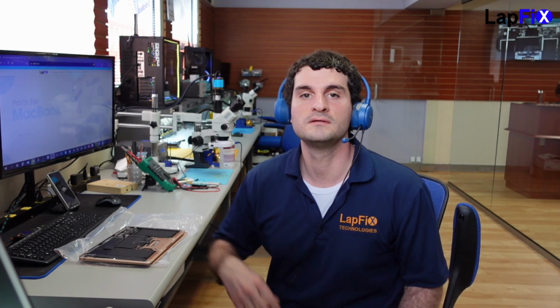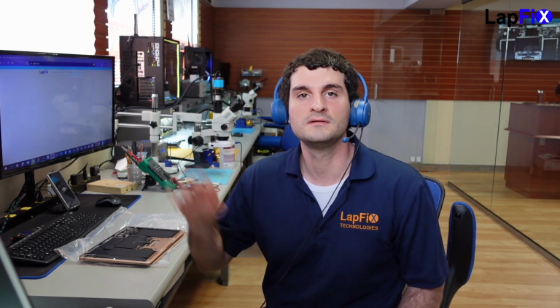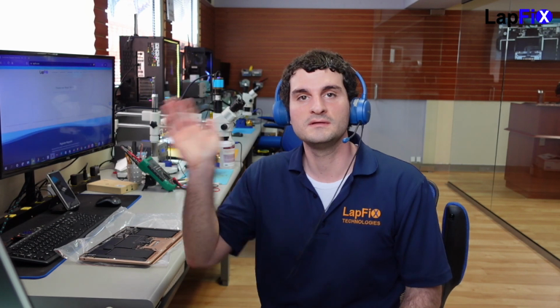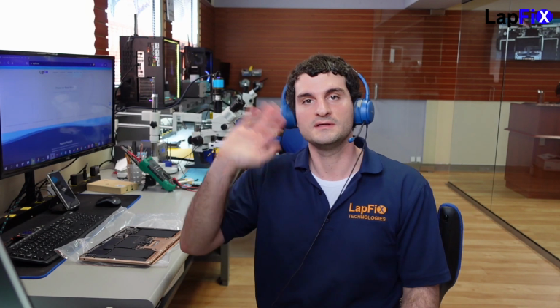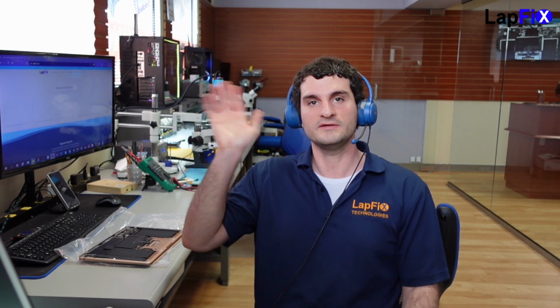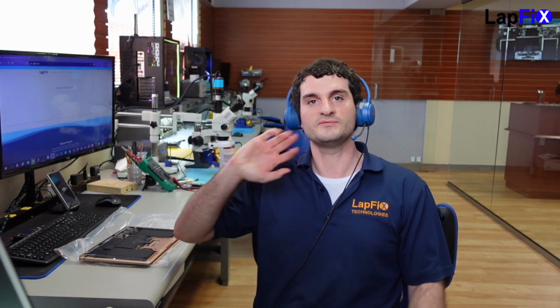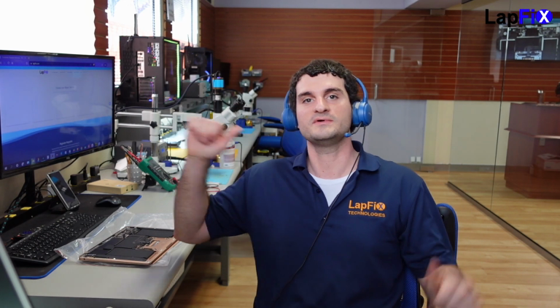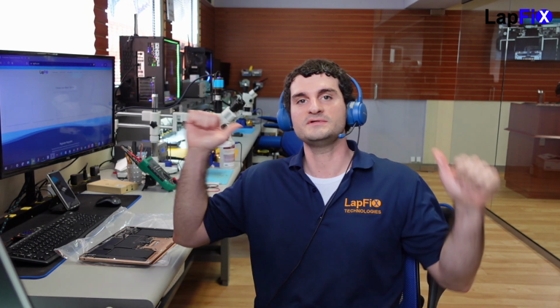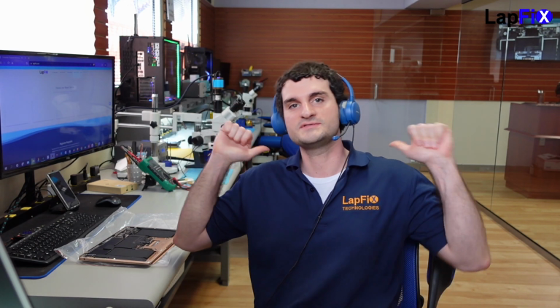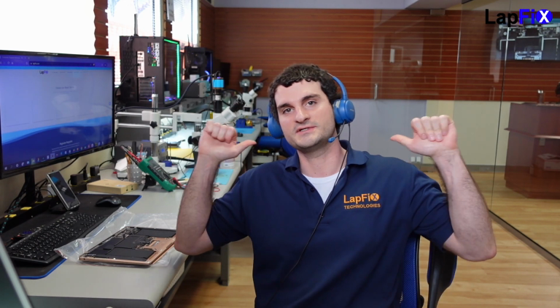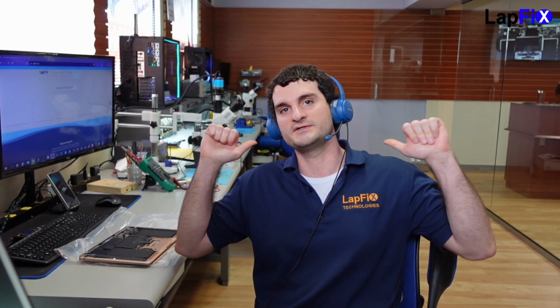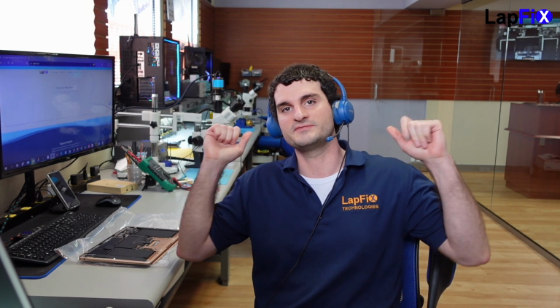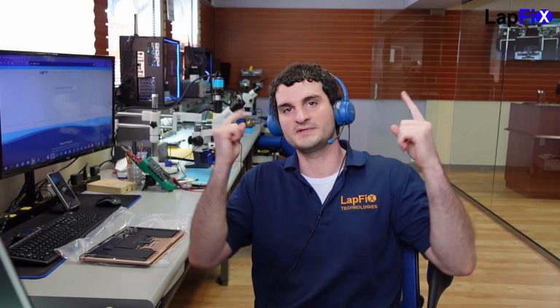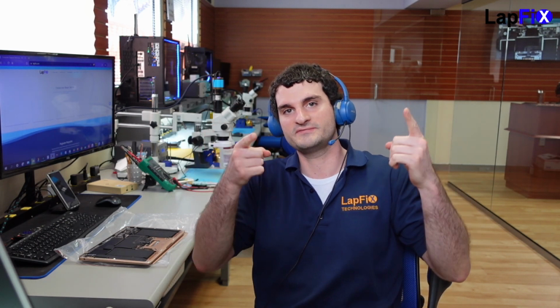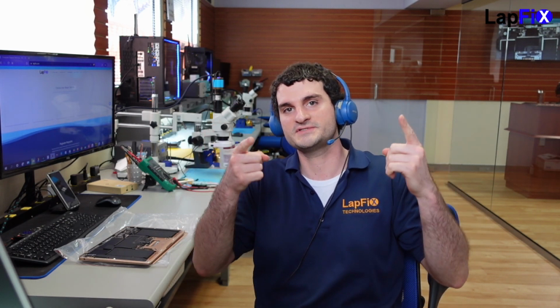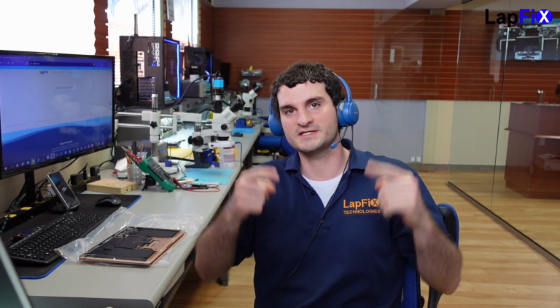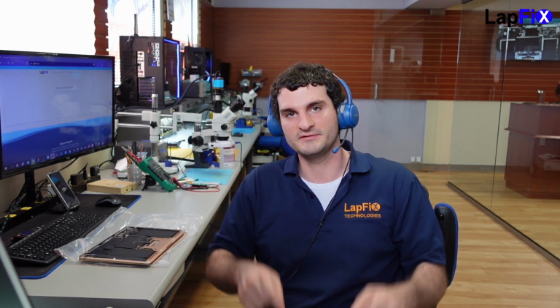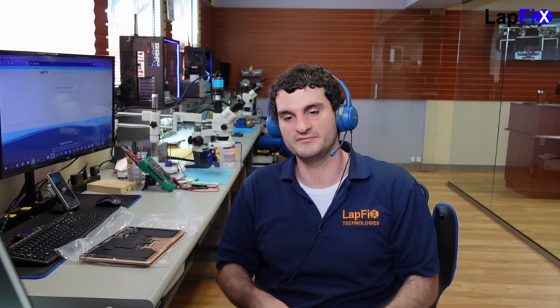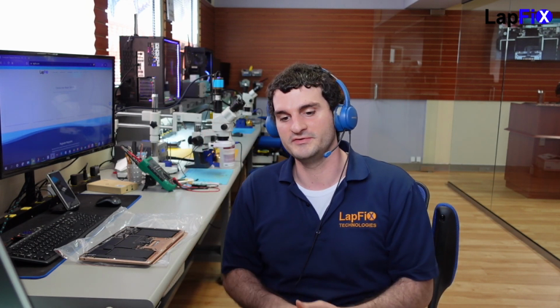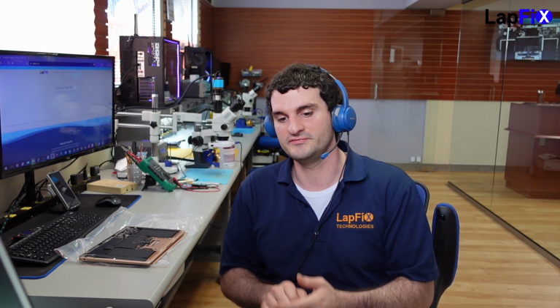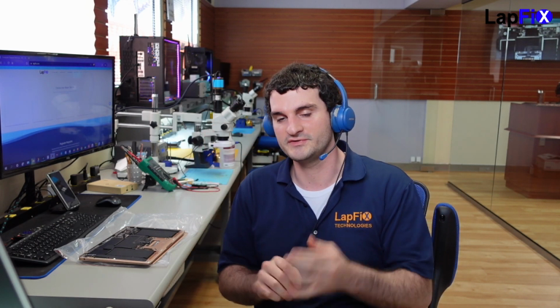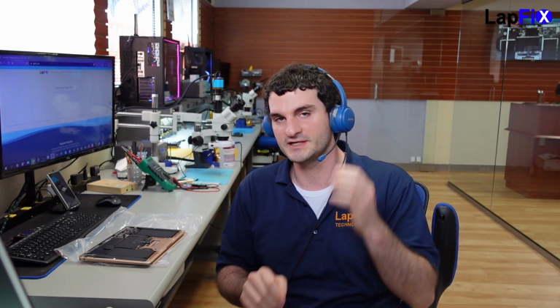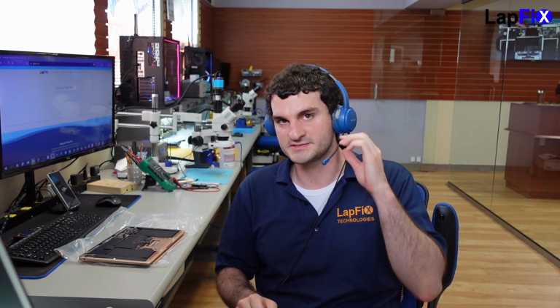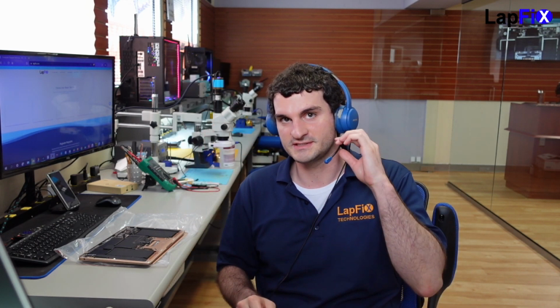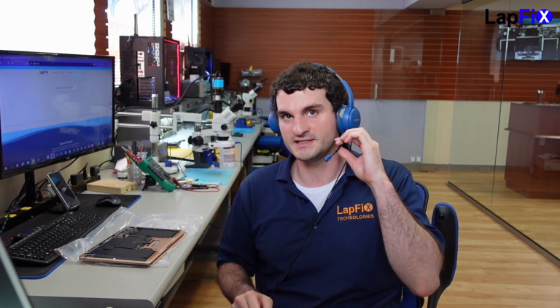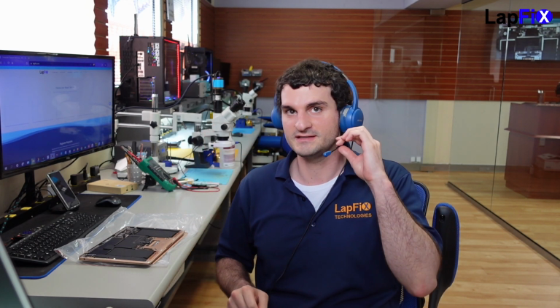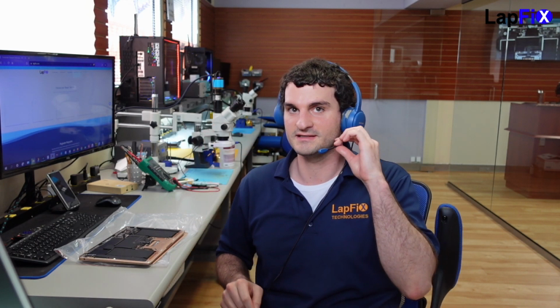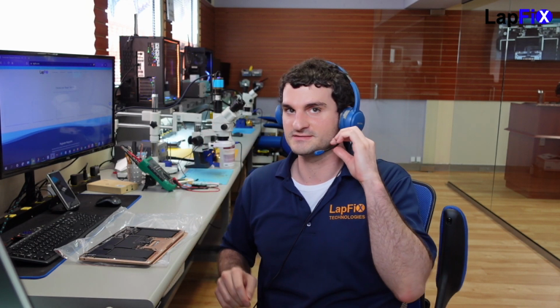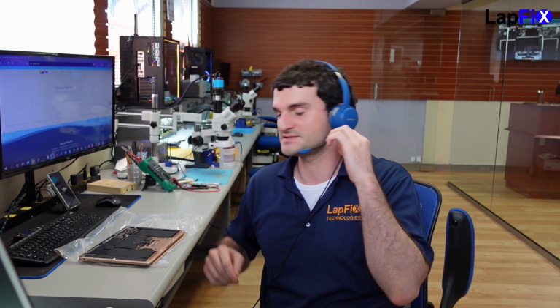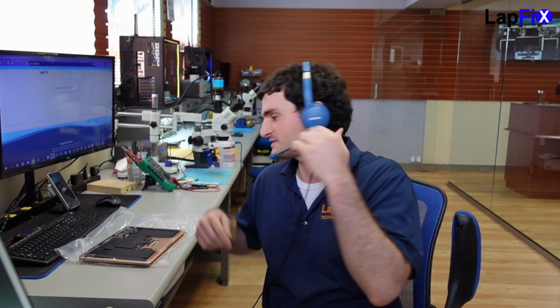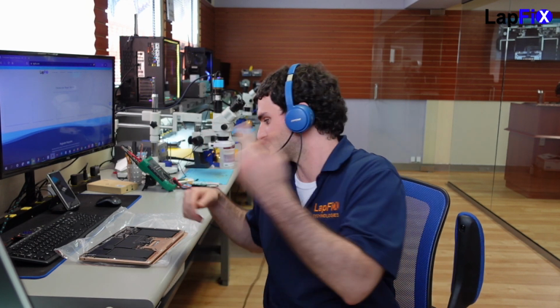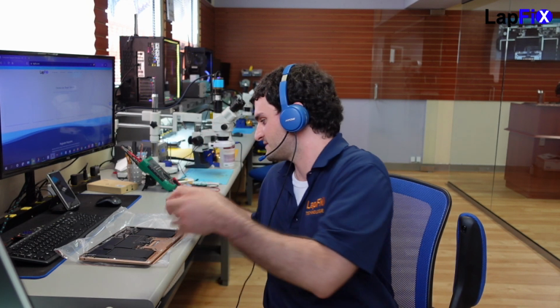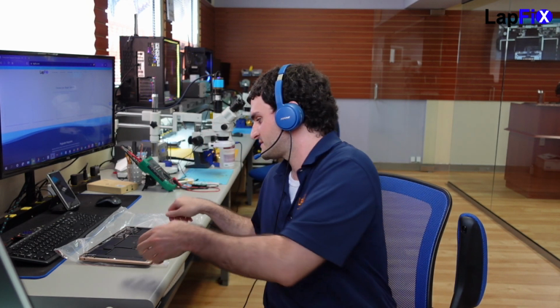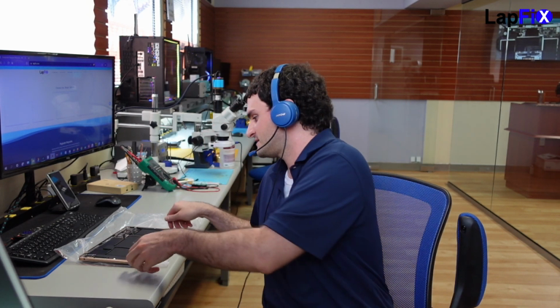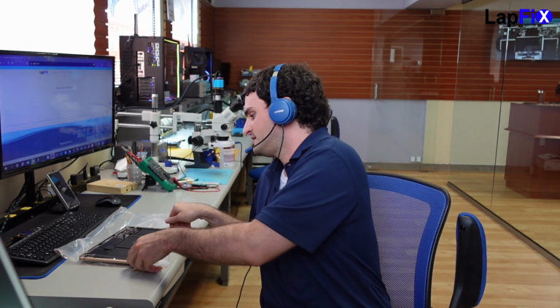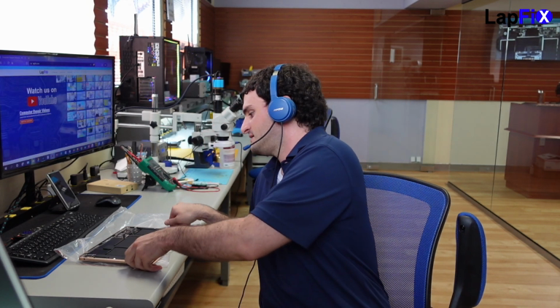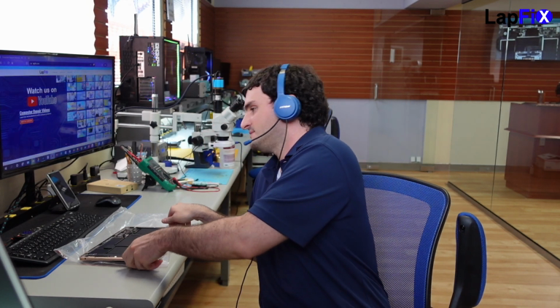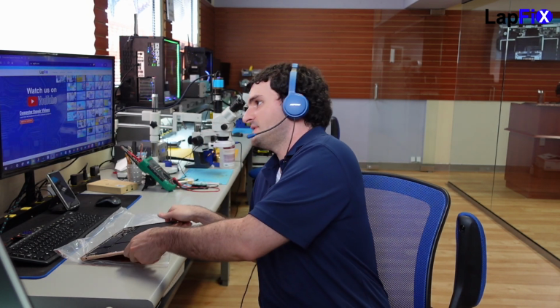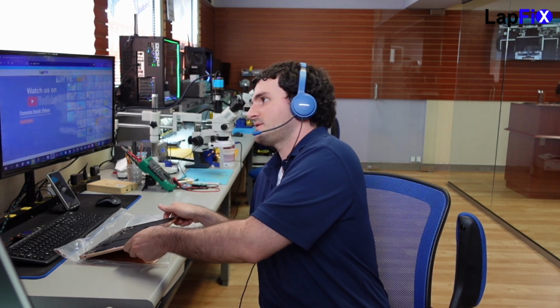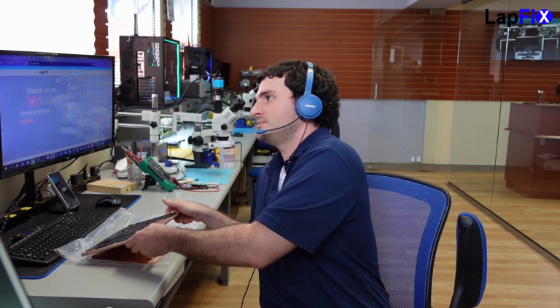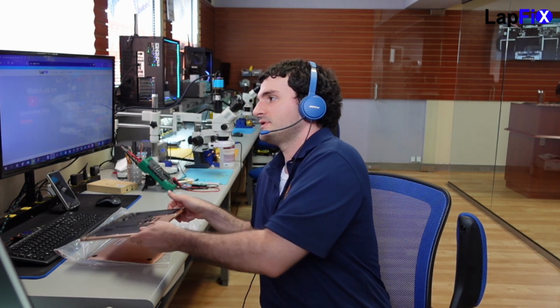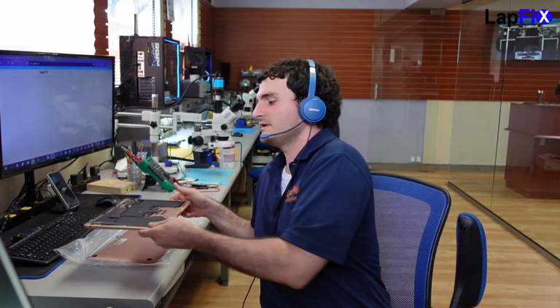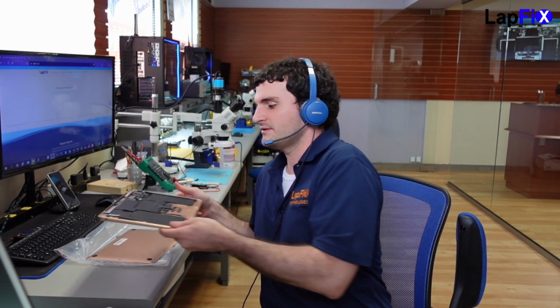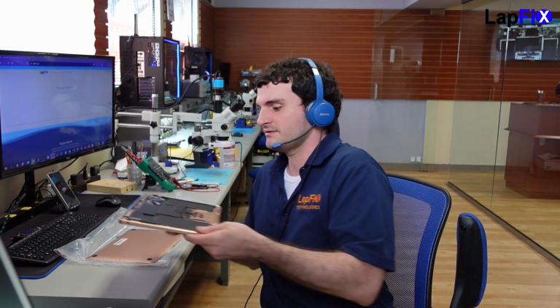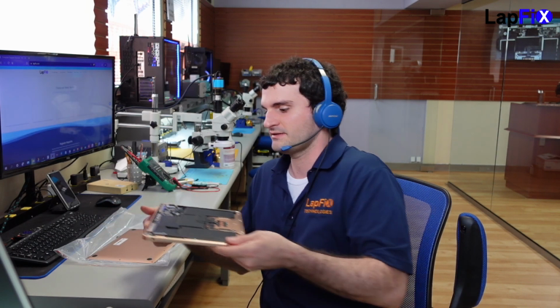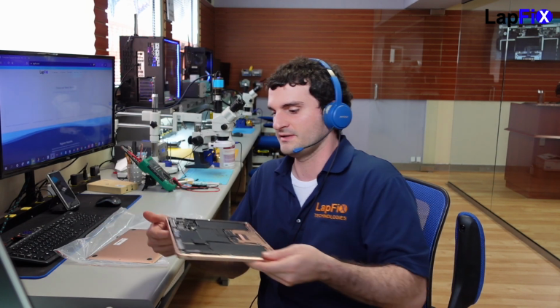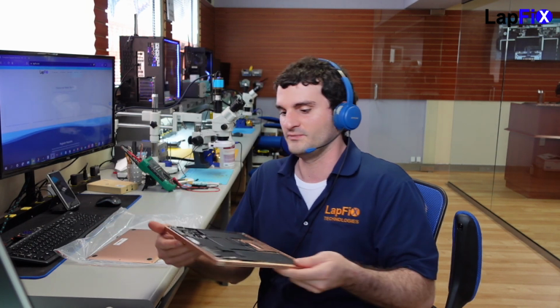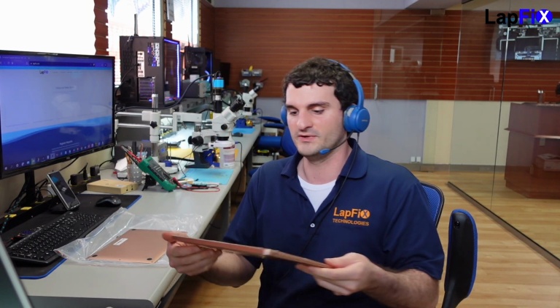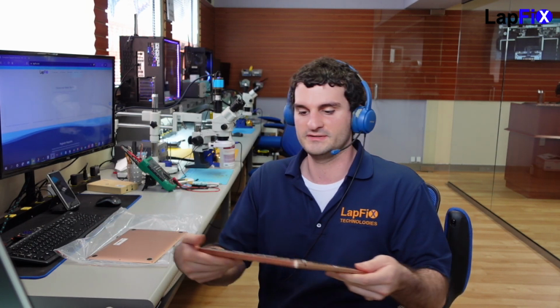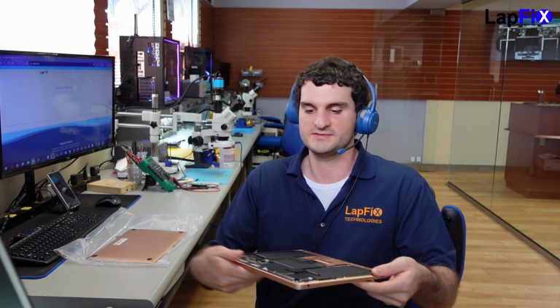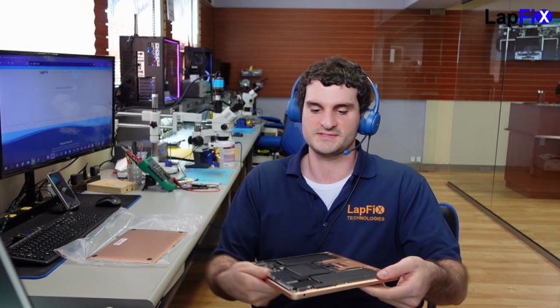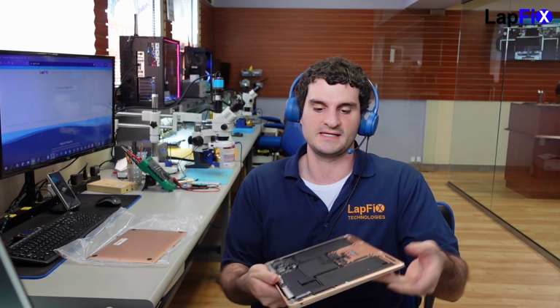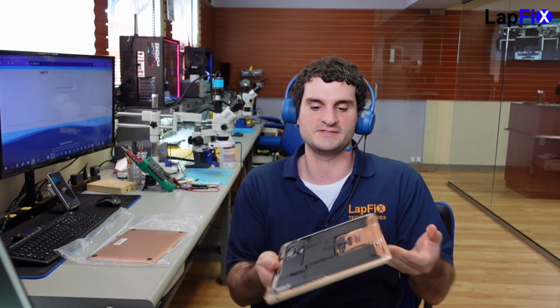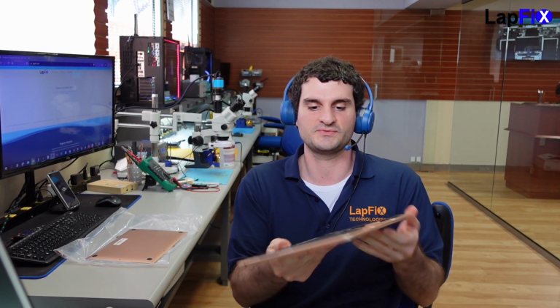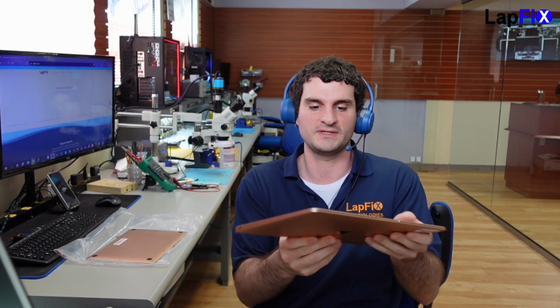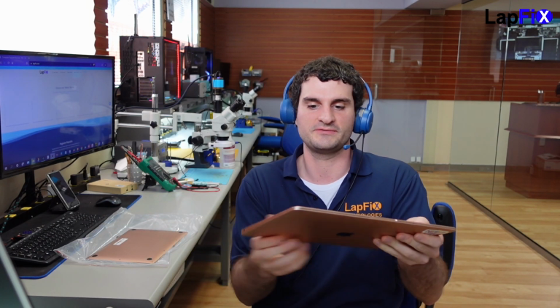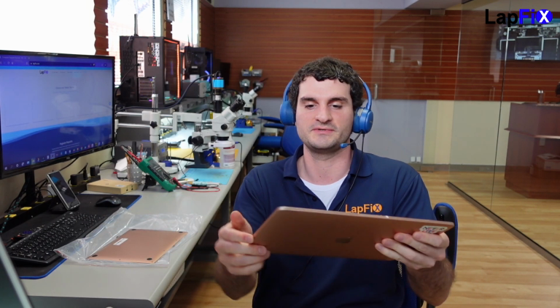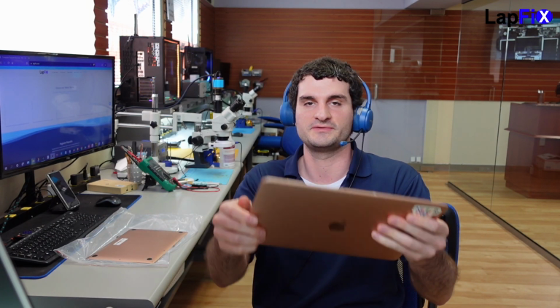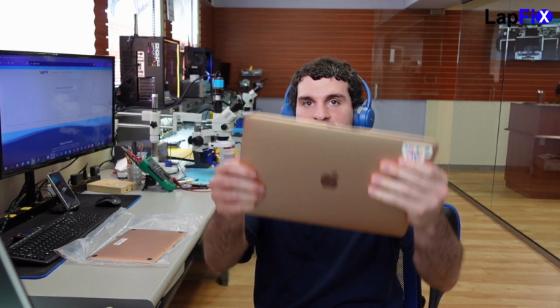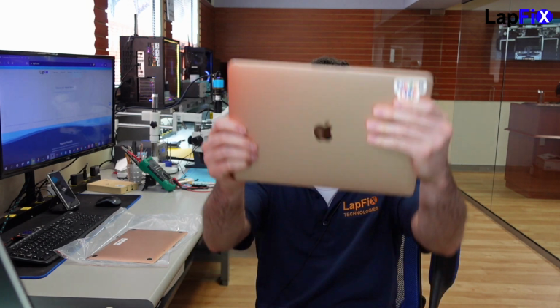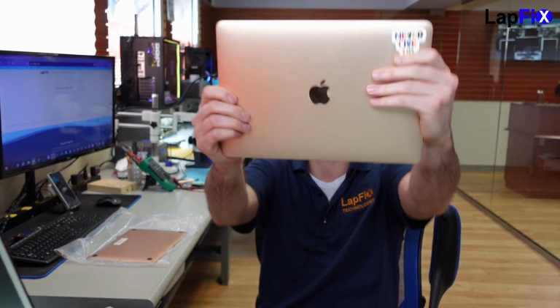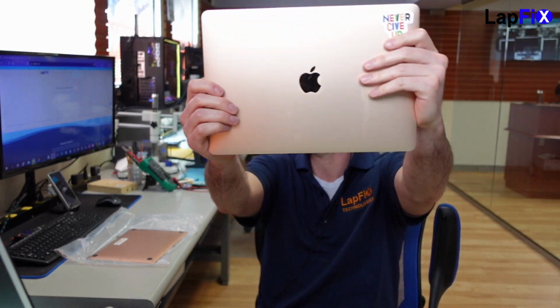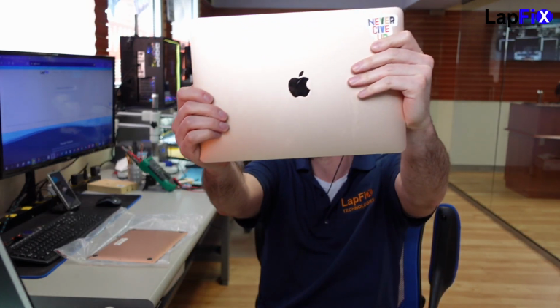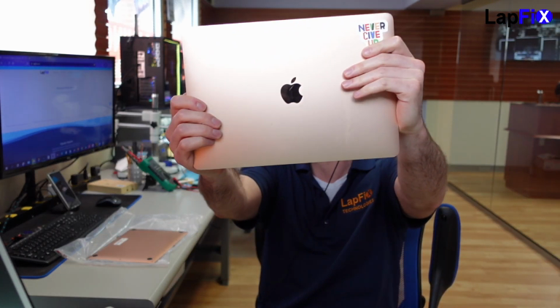Hey everyone, it's Eric here from Lafix. Got another video for you guys today. Got this nice MacBook Air M1 — it's the A2337 model.